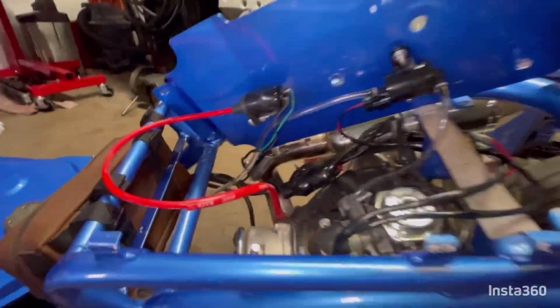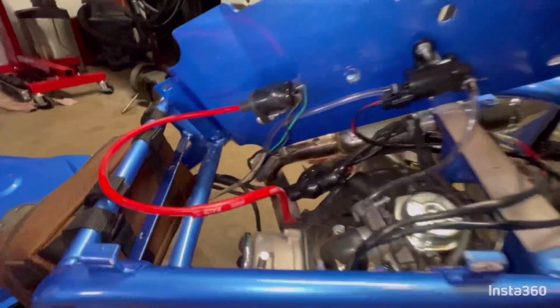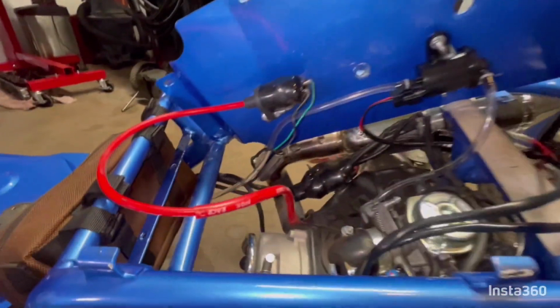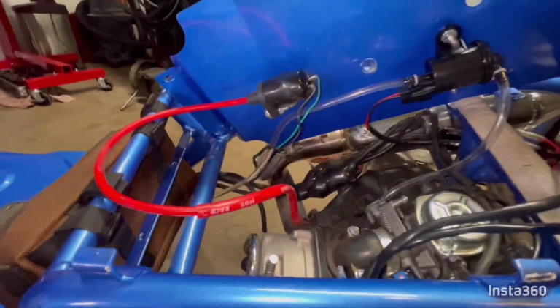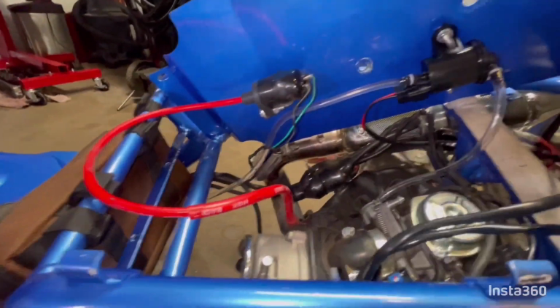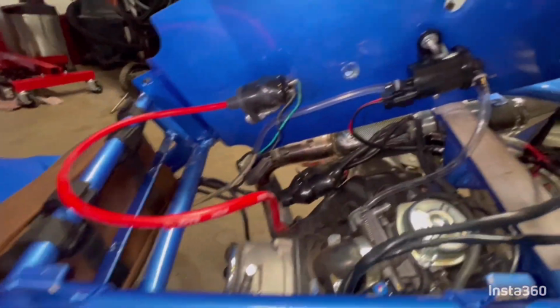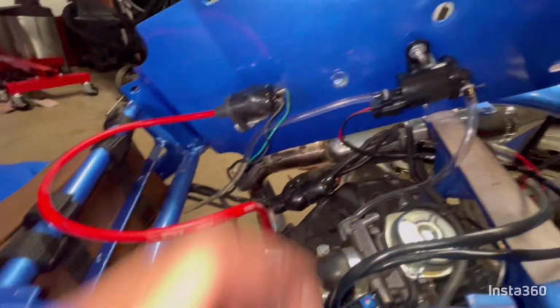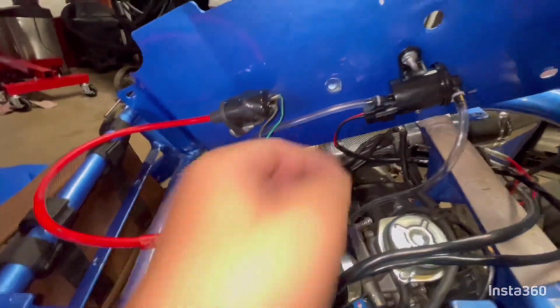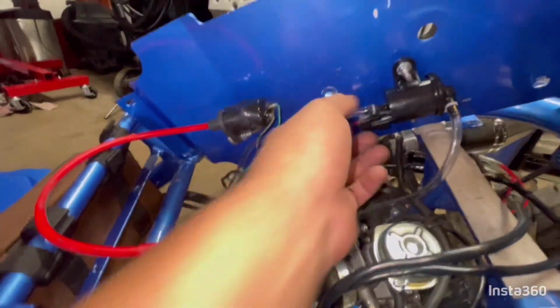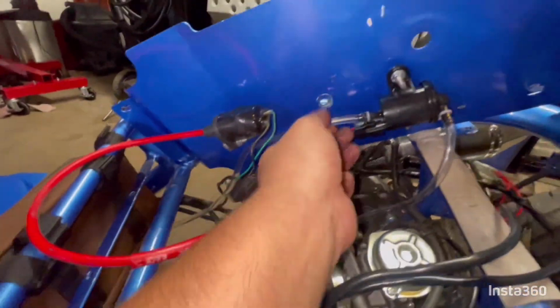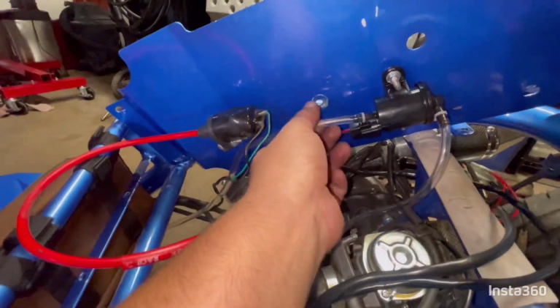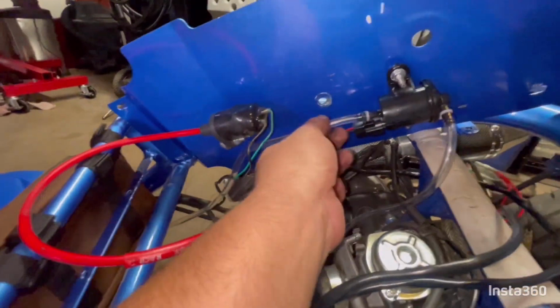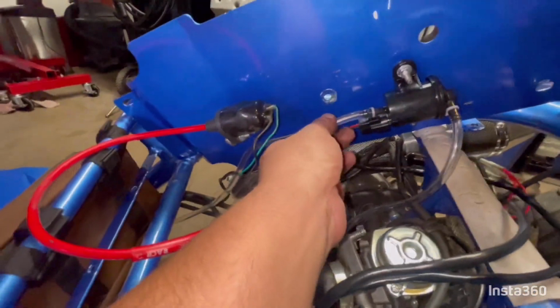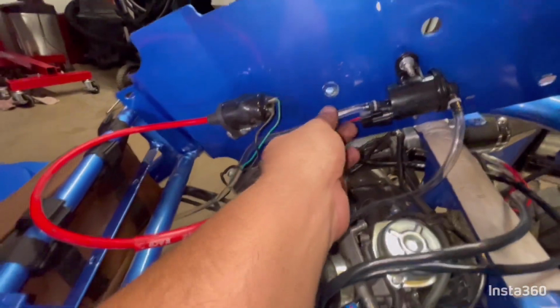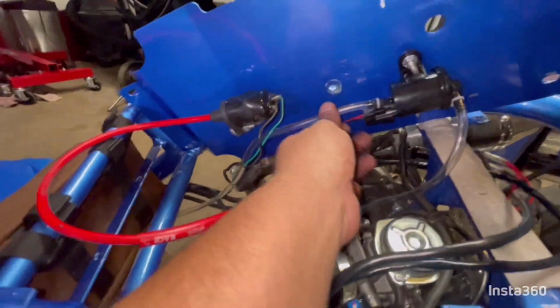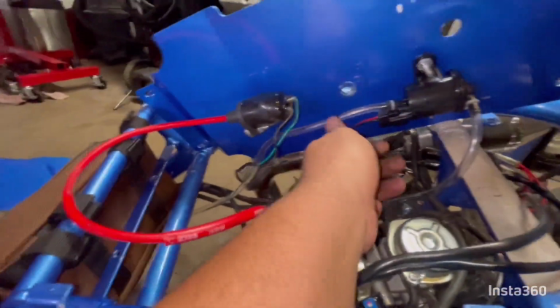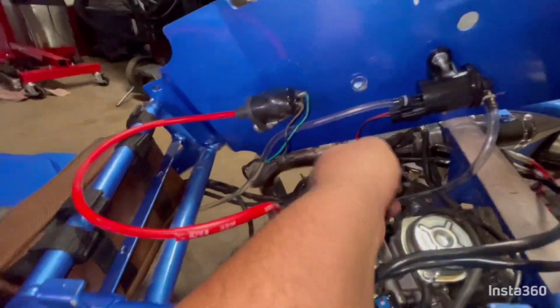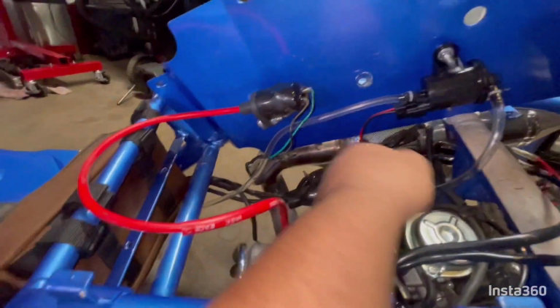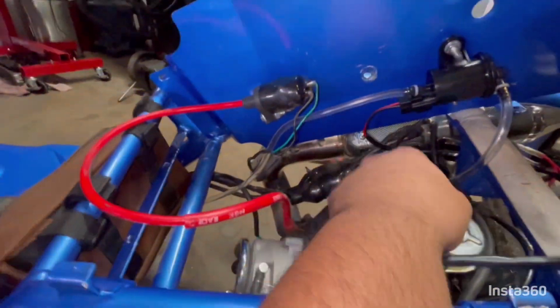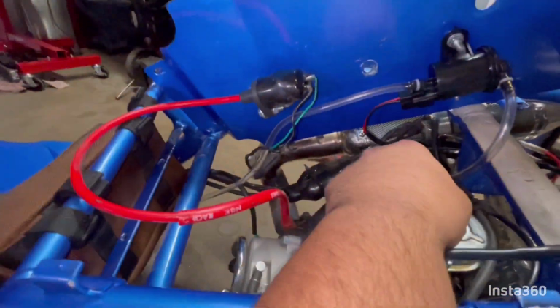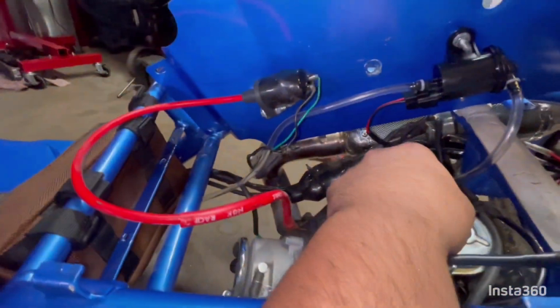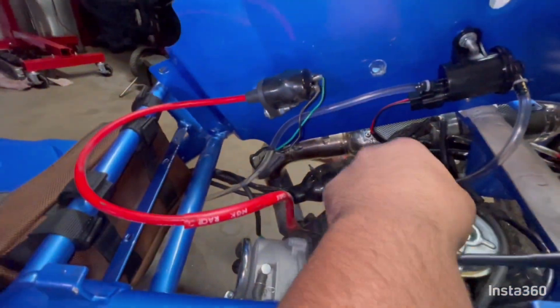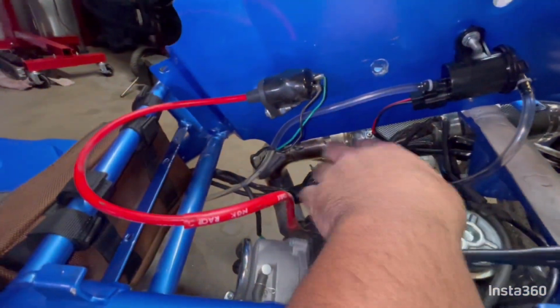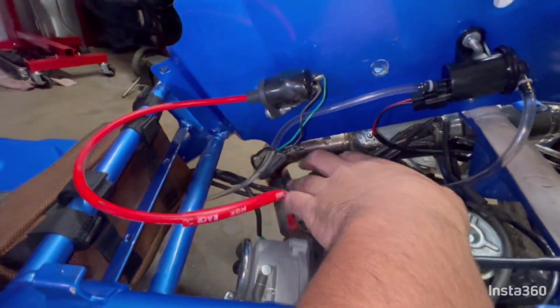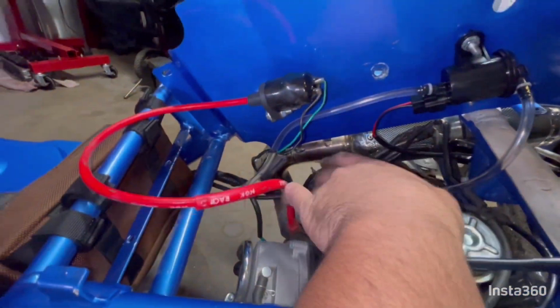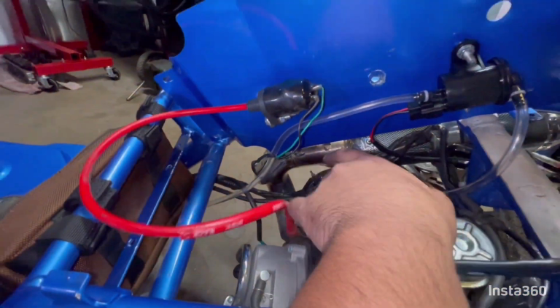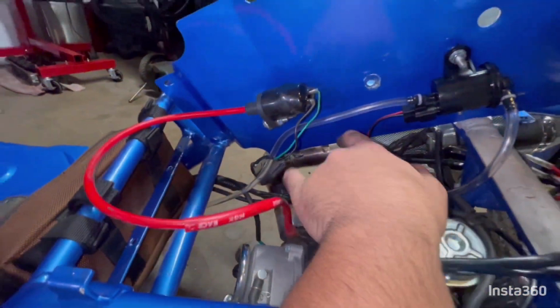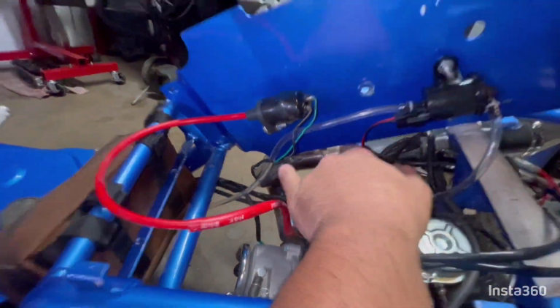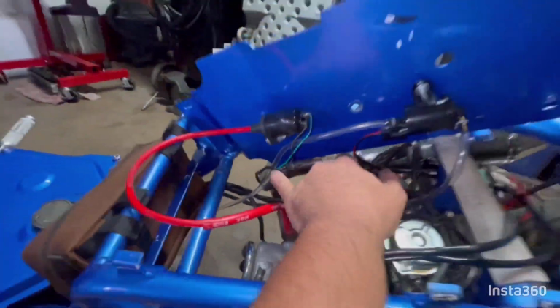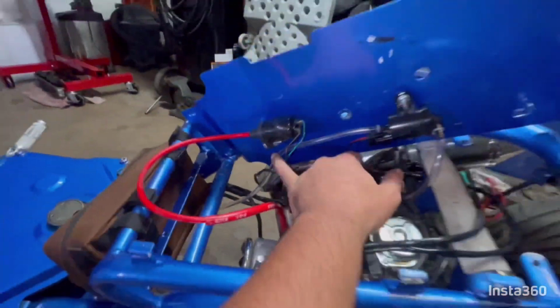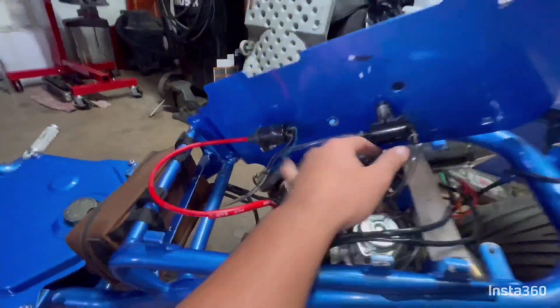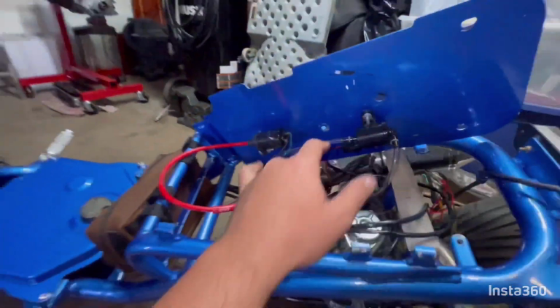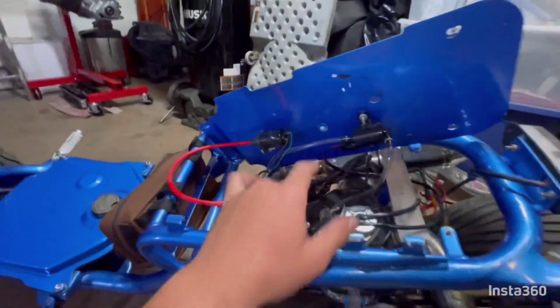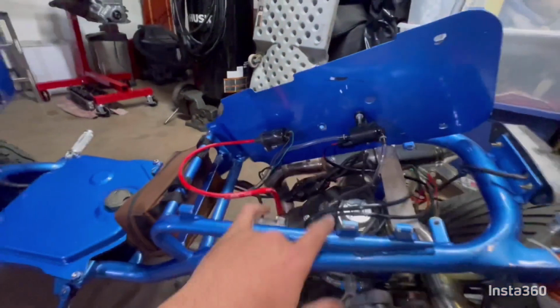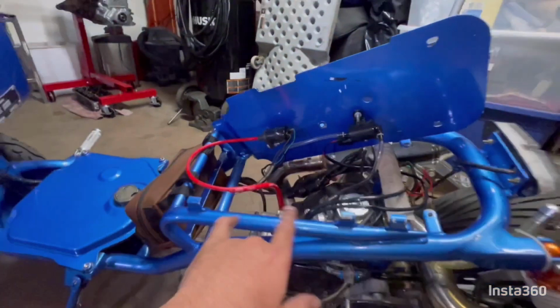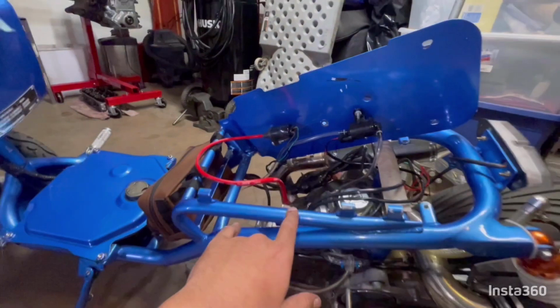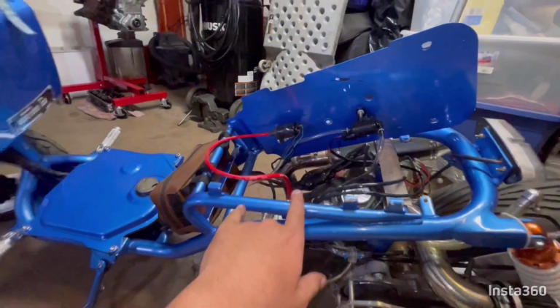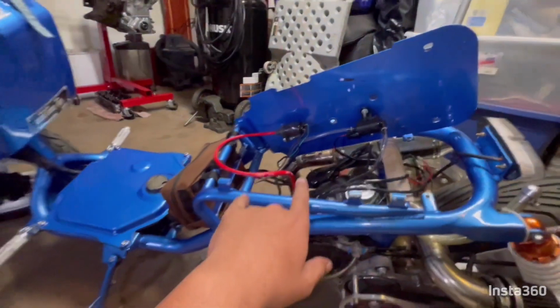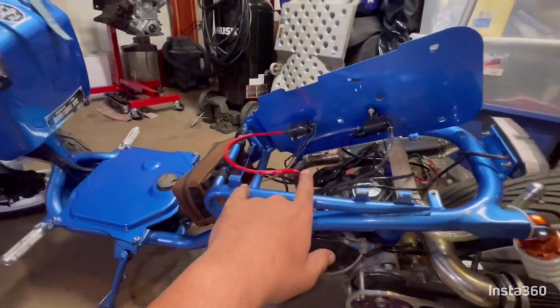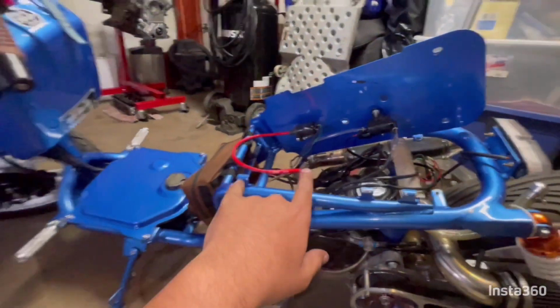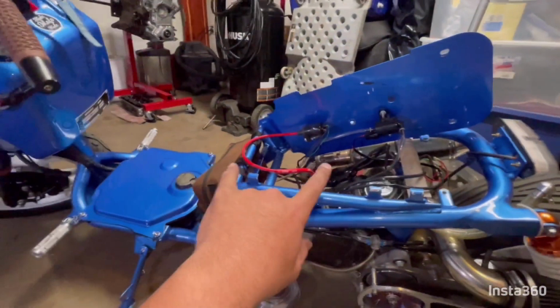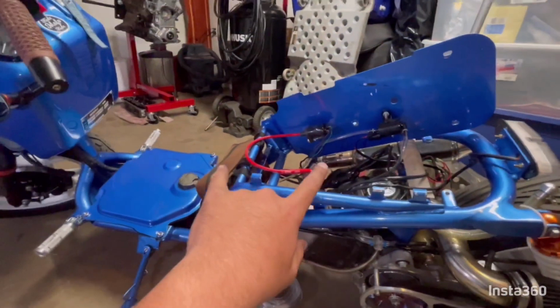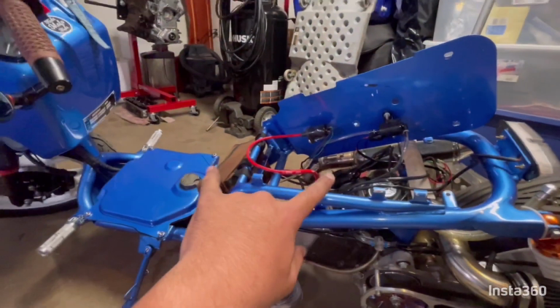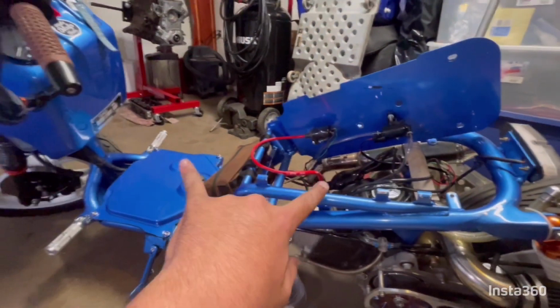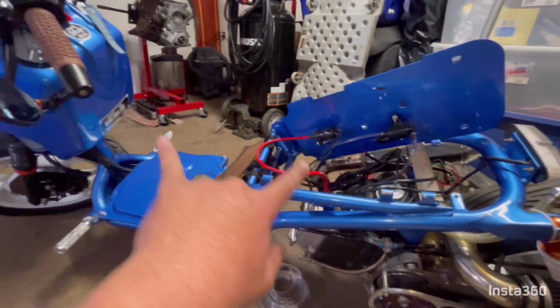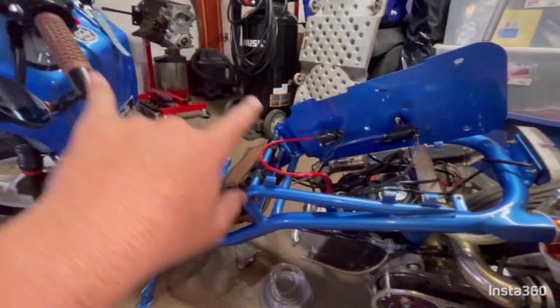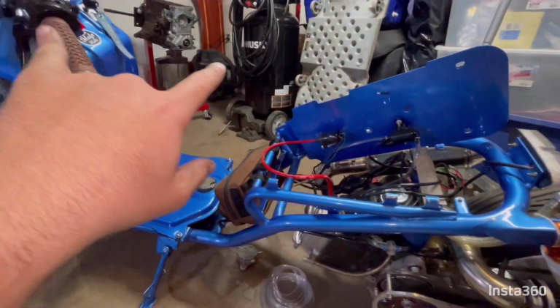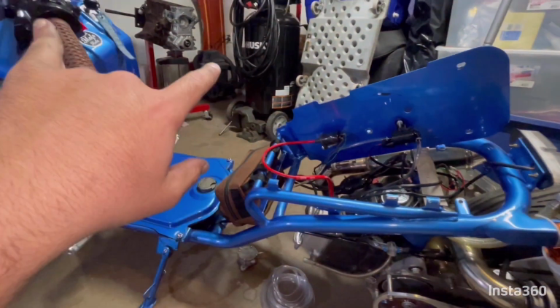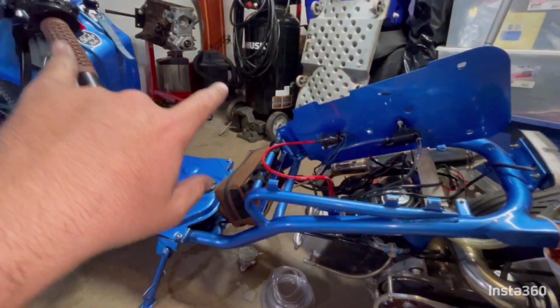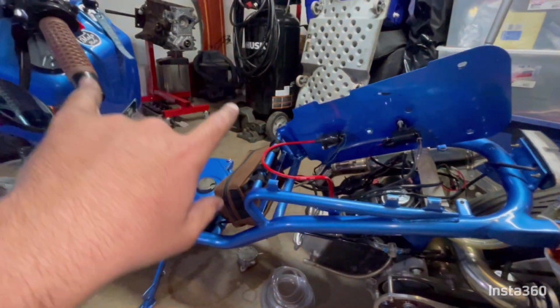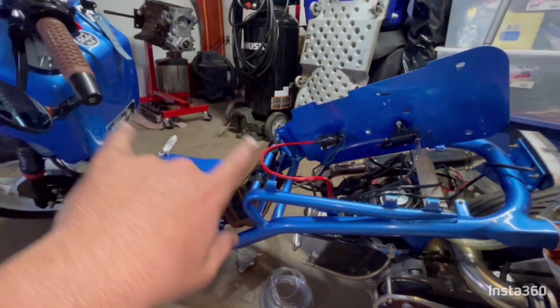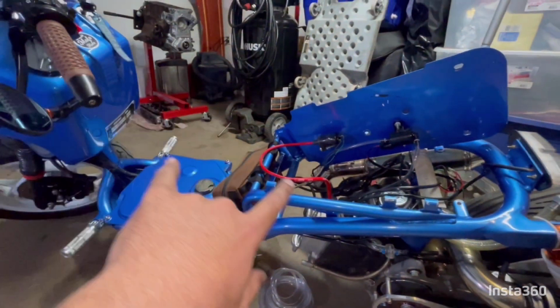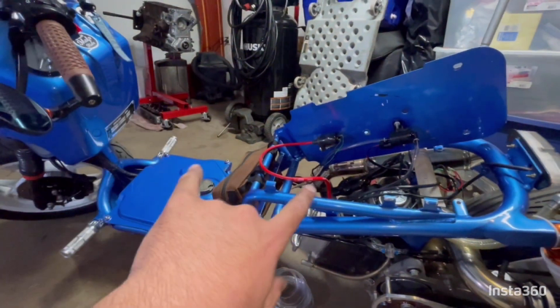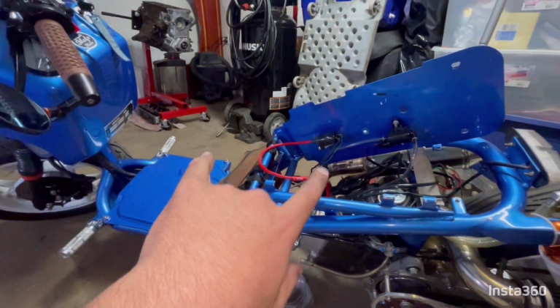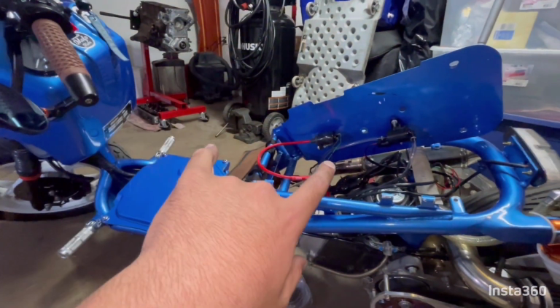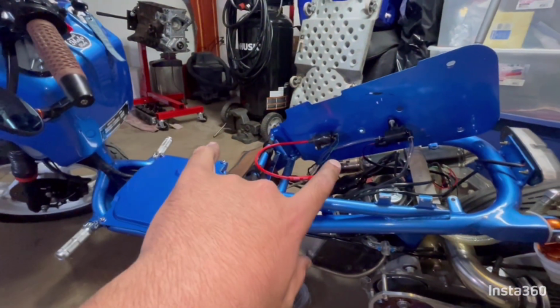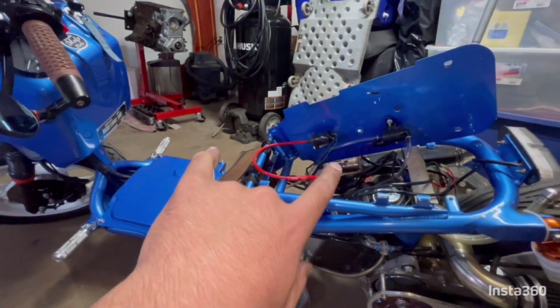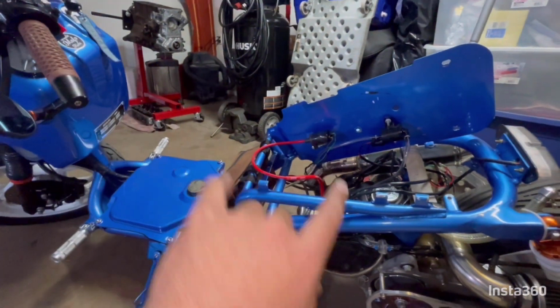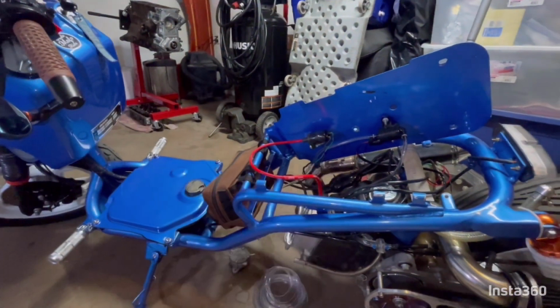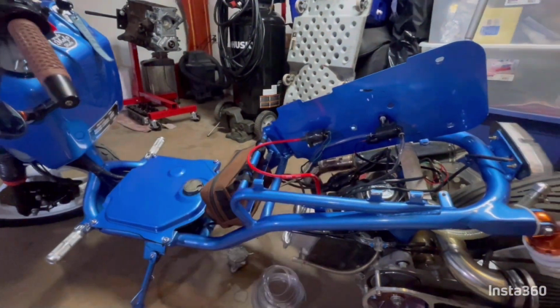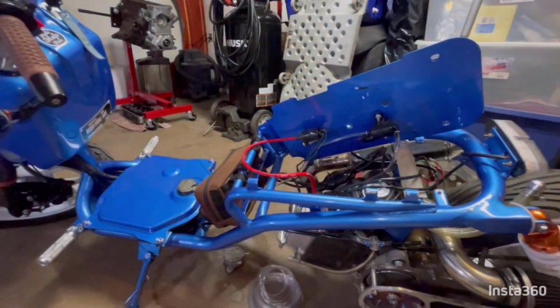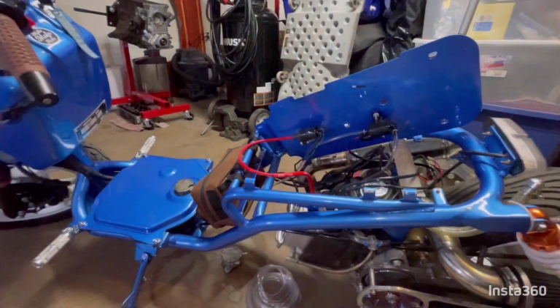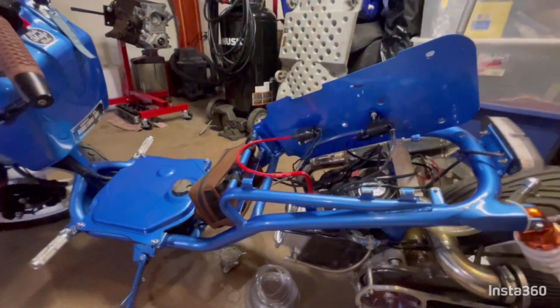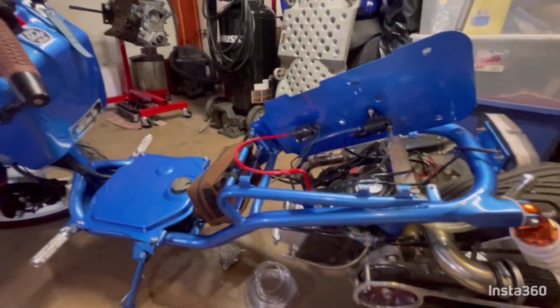Can't wait to go driving now. I haven't zip tied anything yet because now we can start wiring up our wideband.